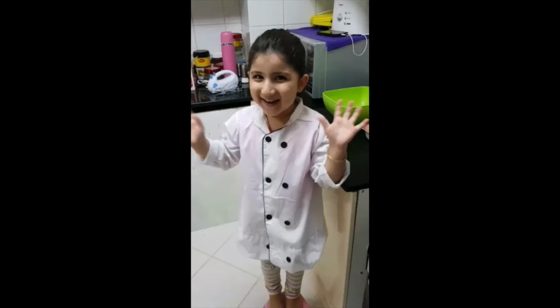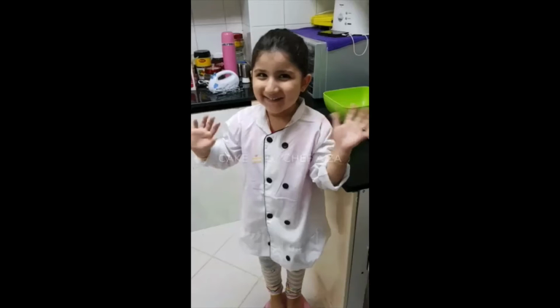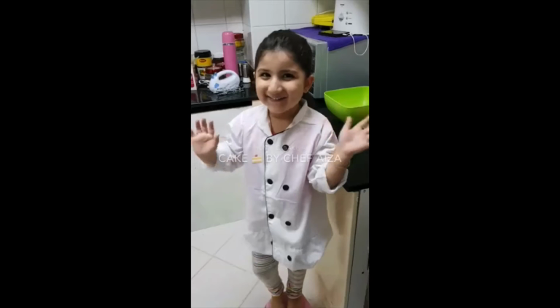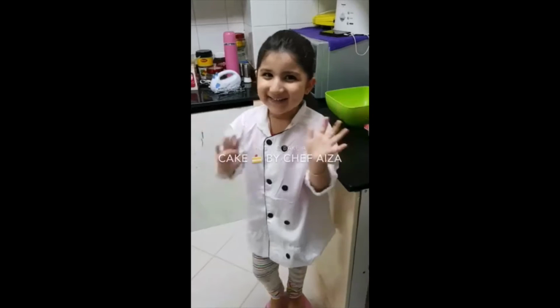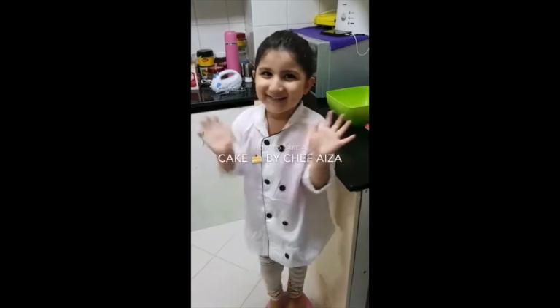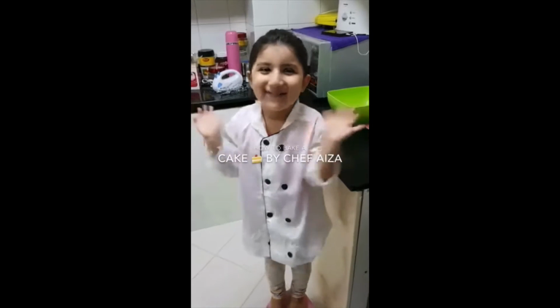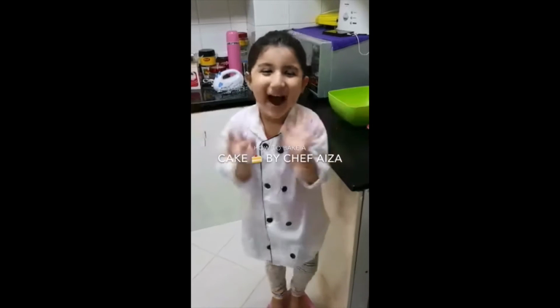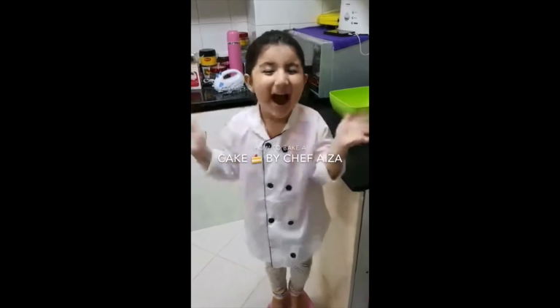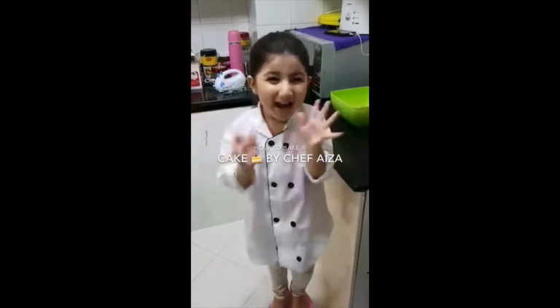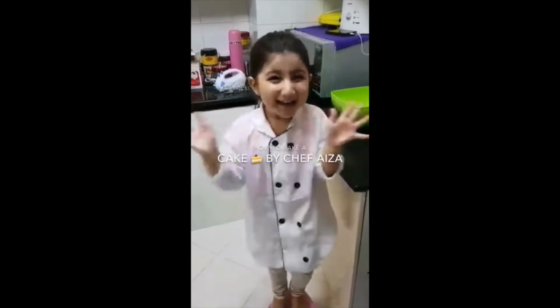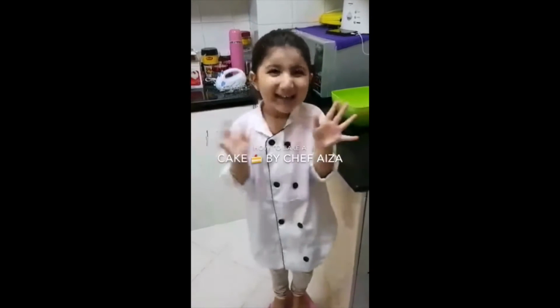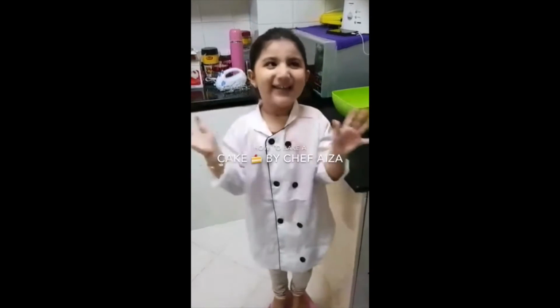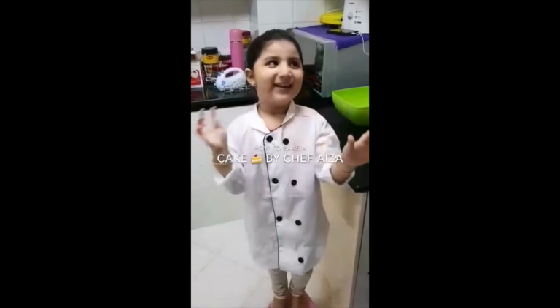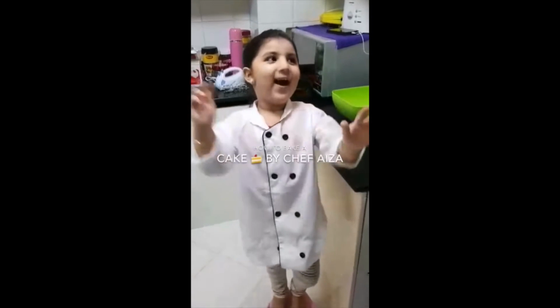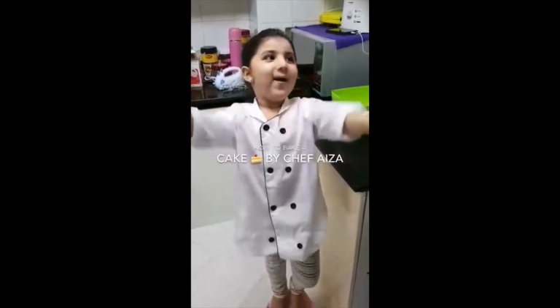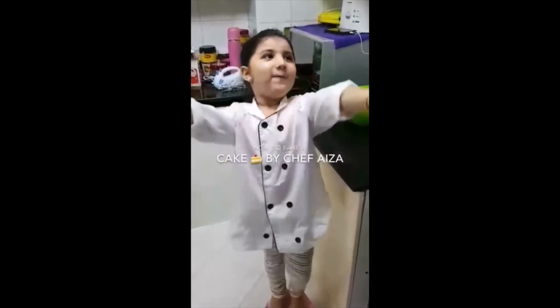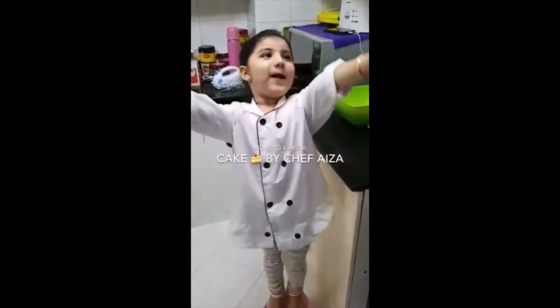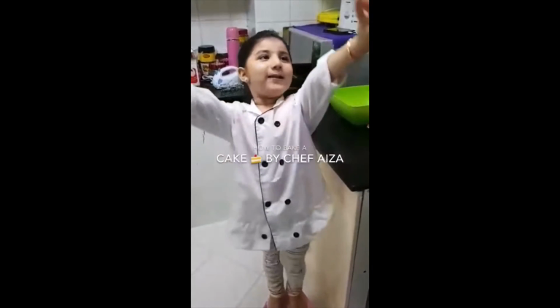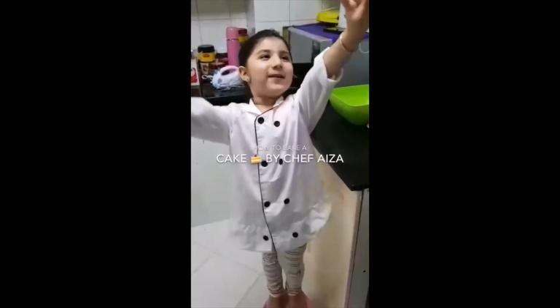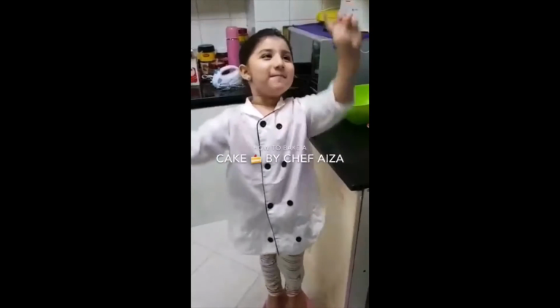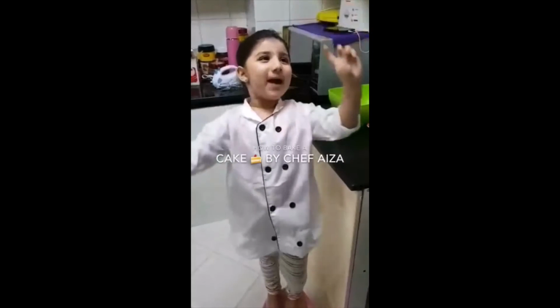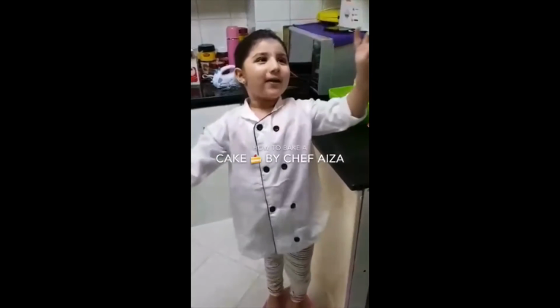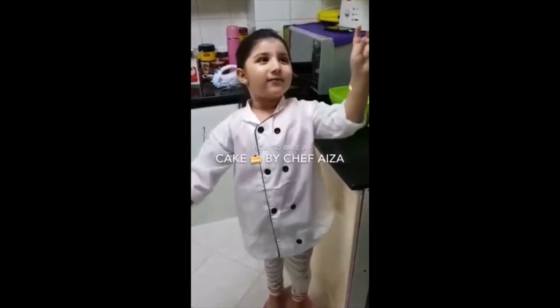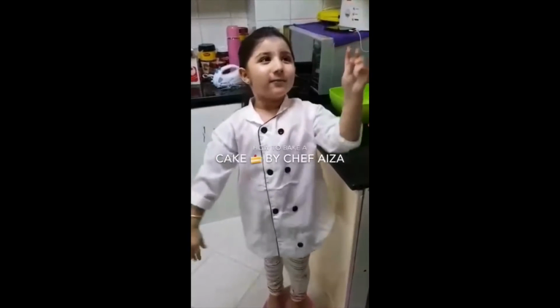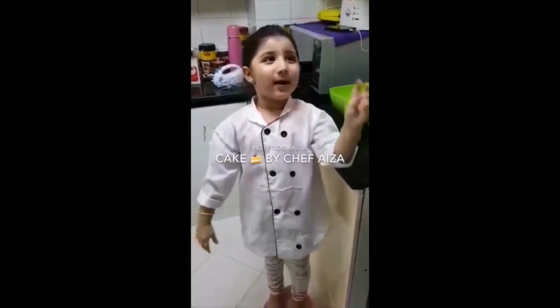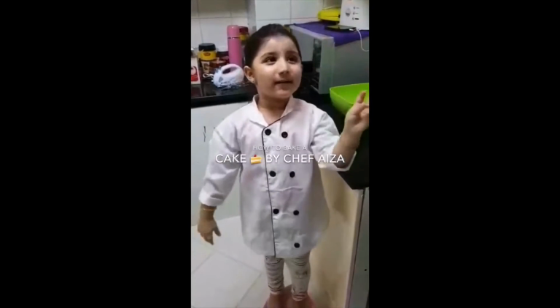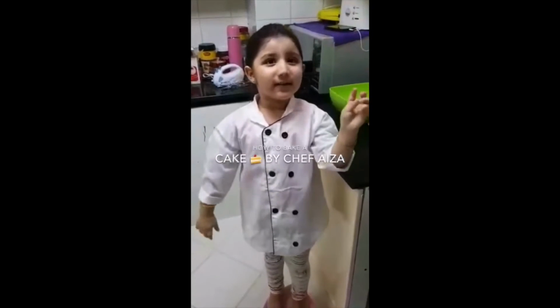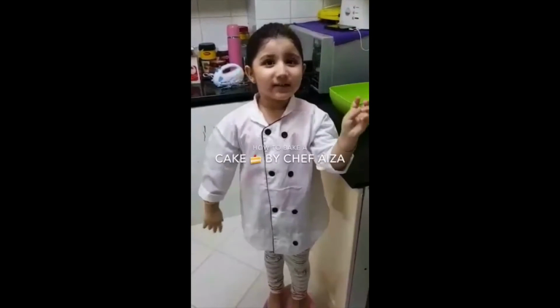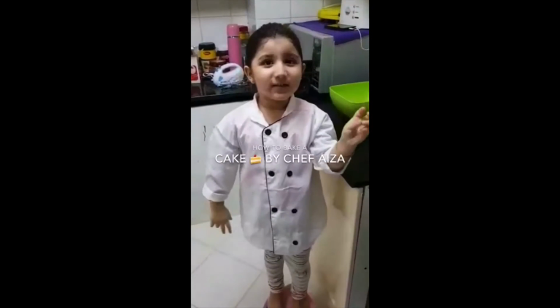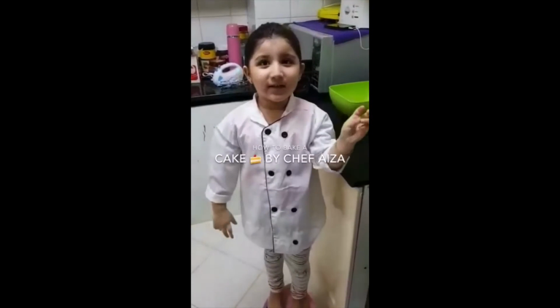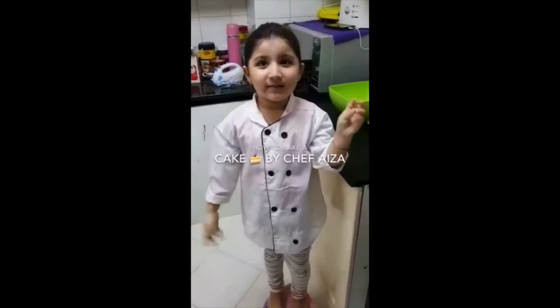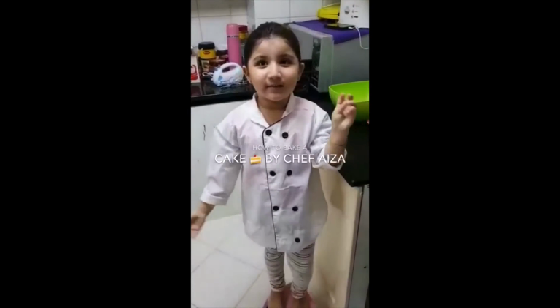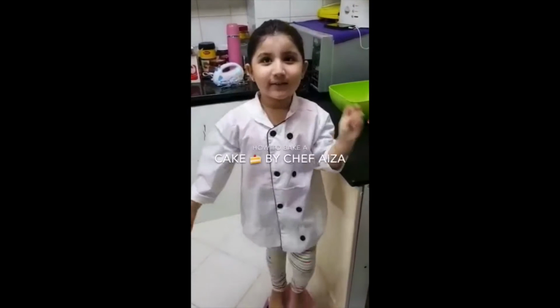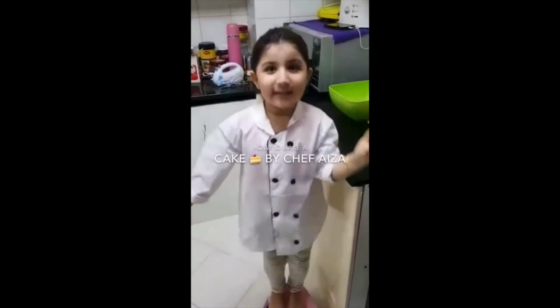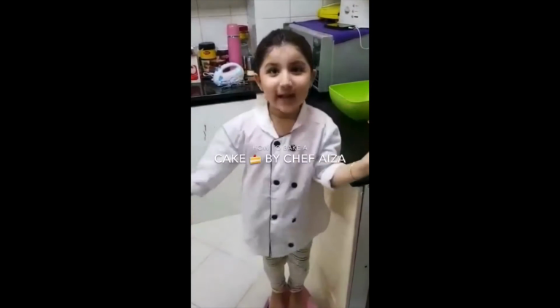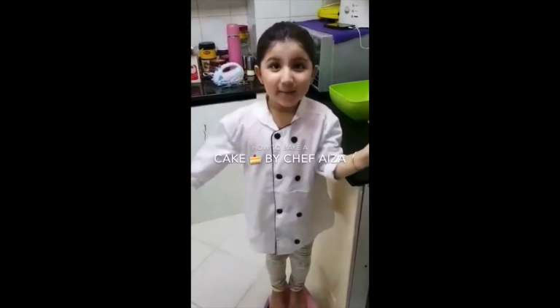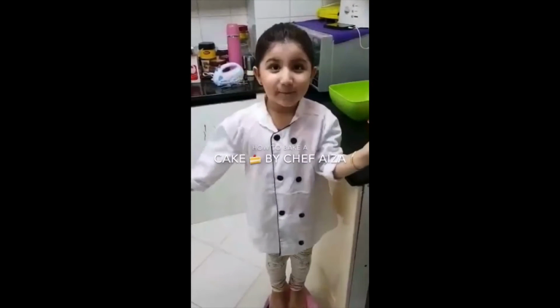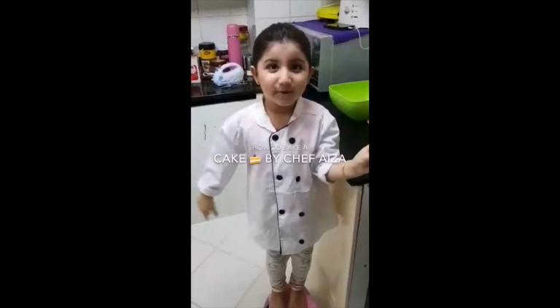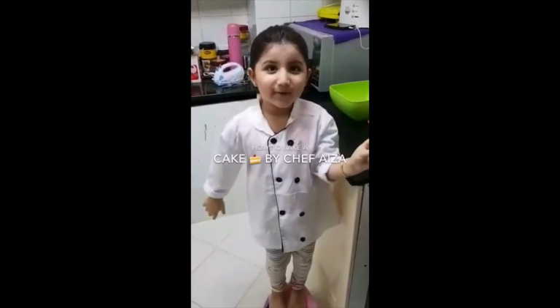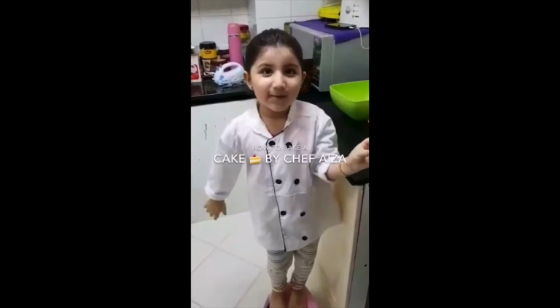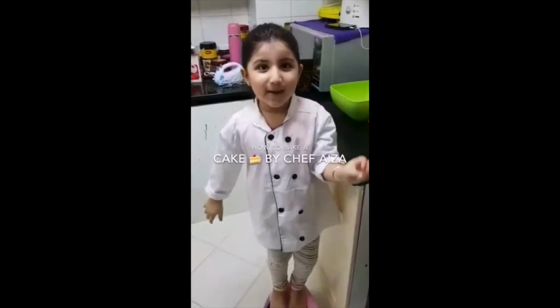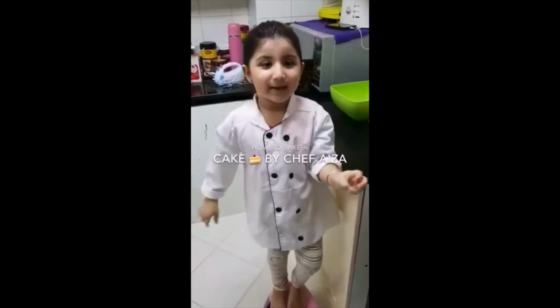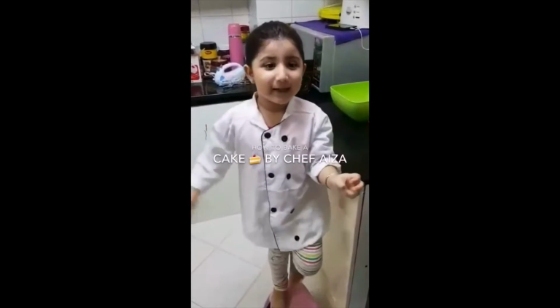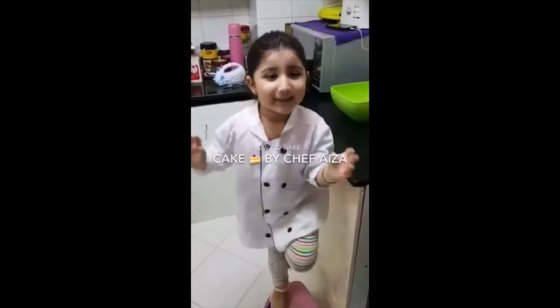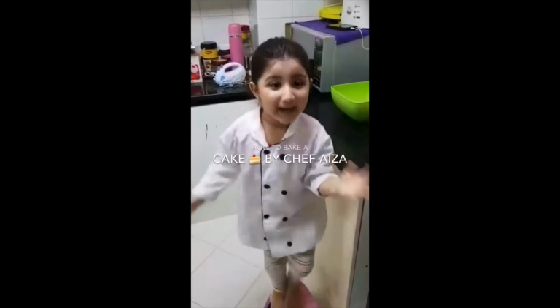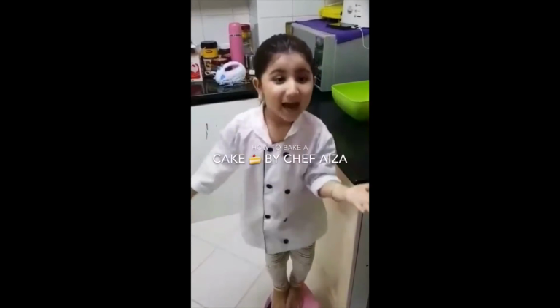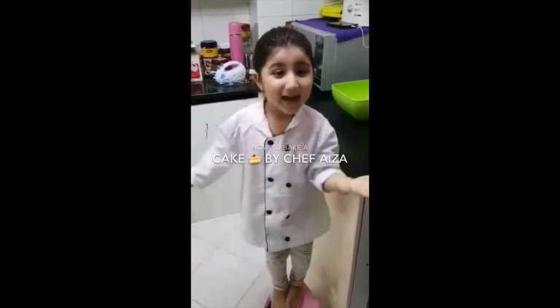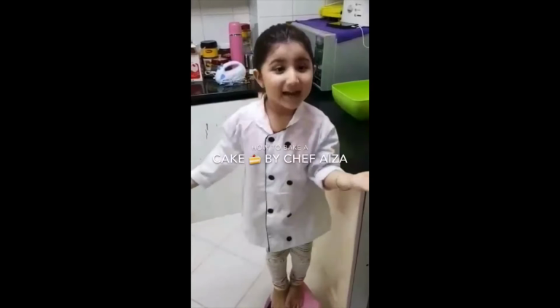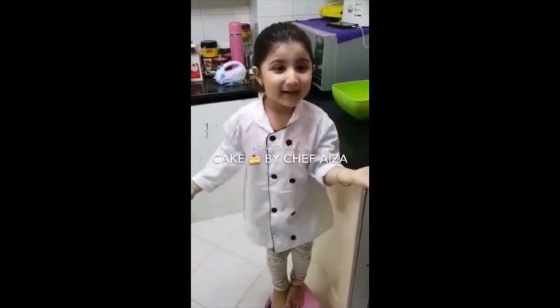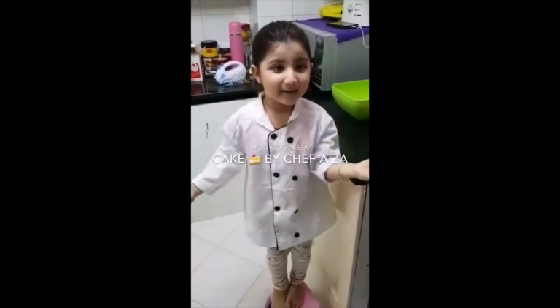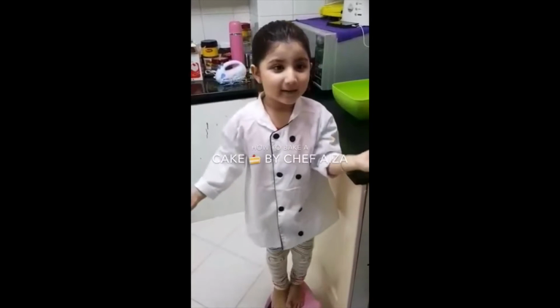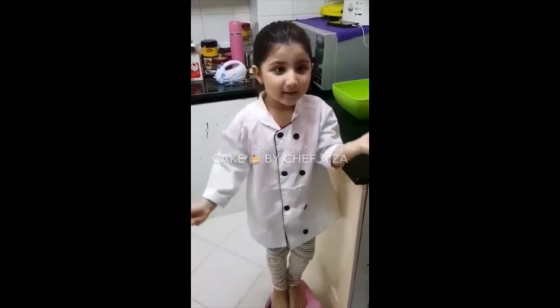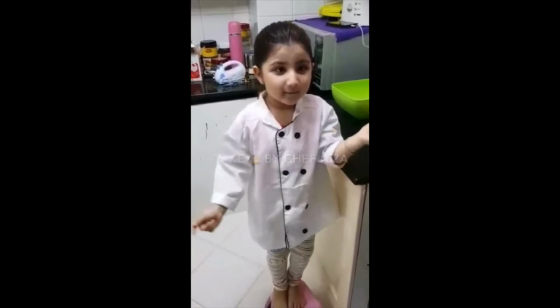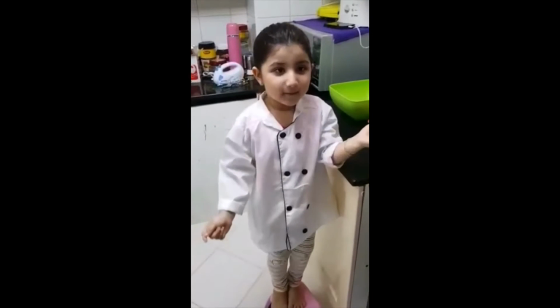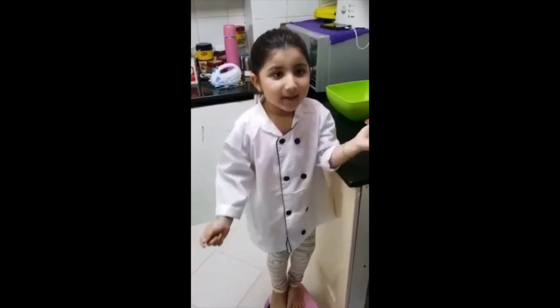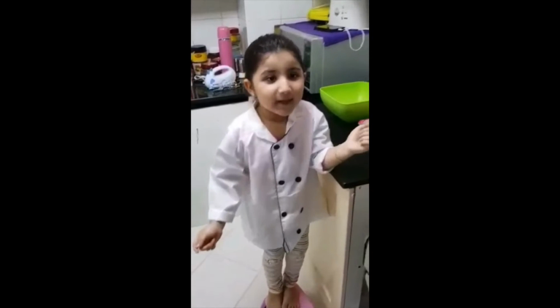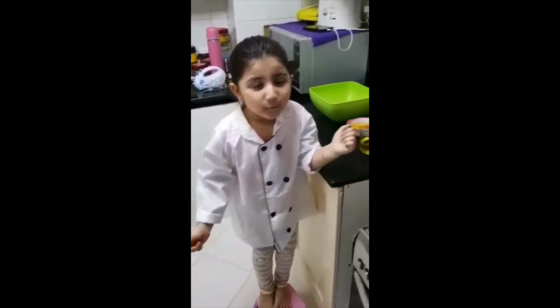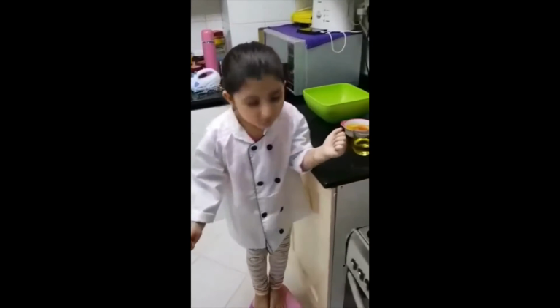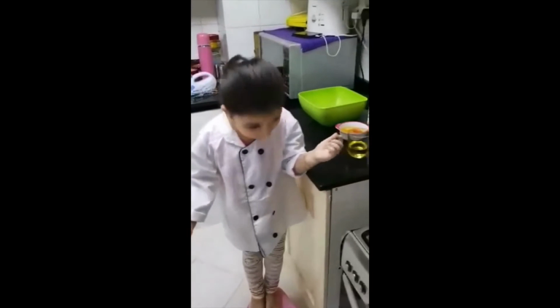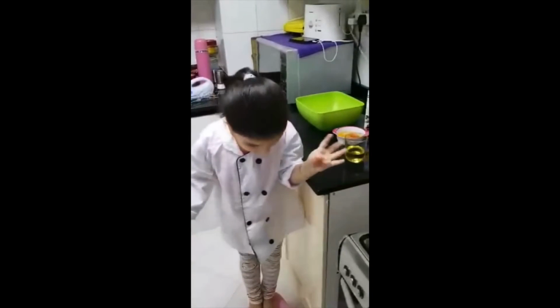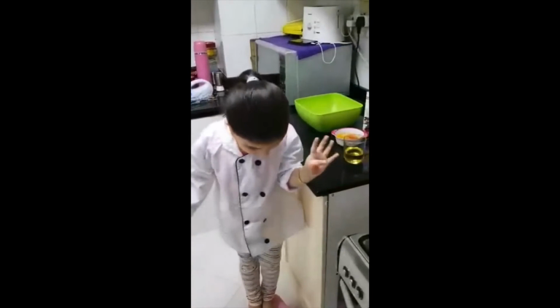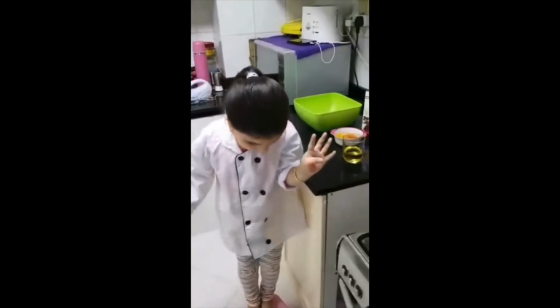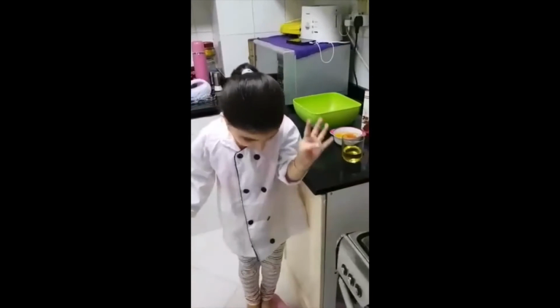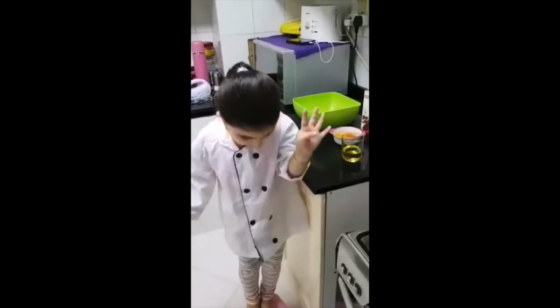Hello everyone, welcome back to my kitchen. Today I'm going to make a cake with one Canadian.